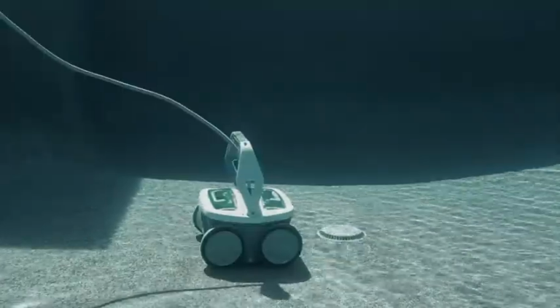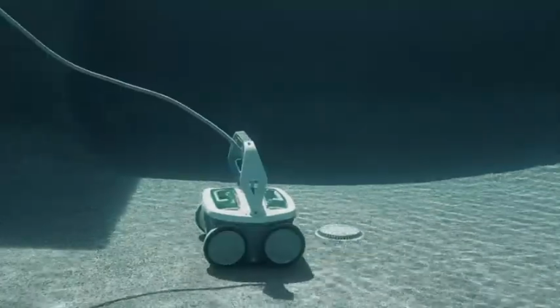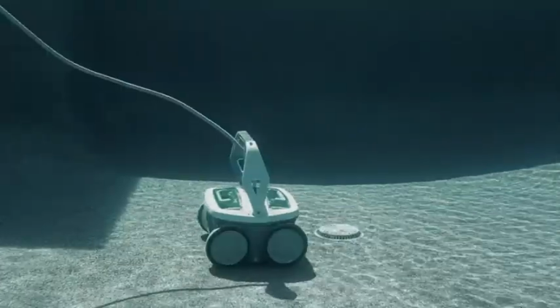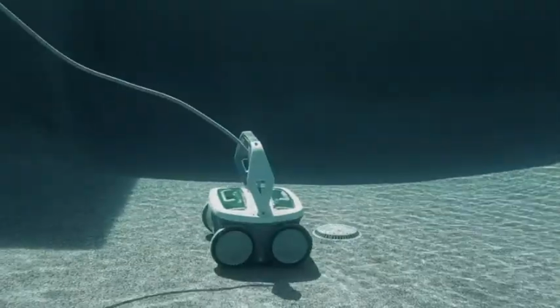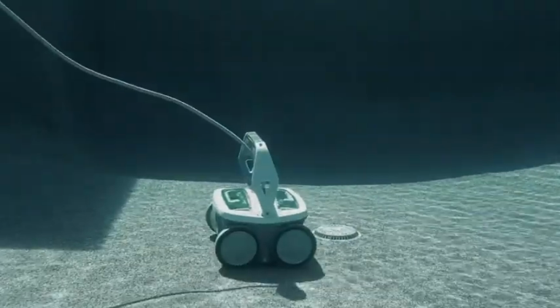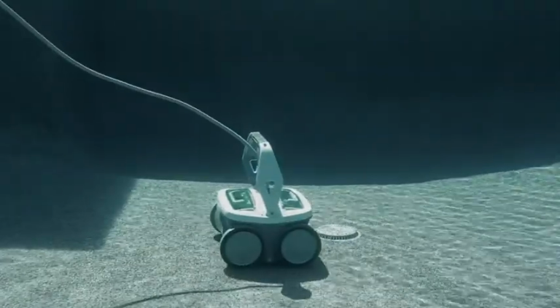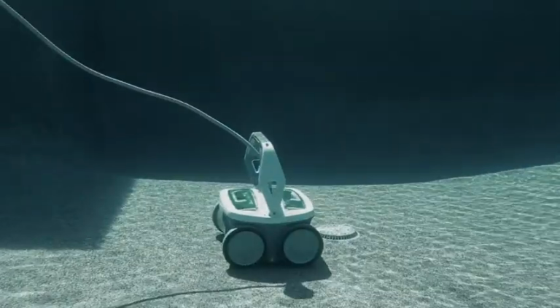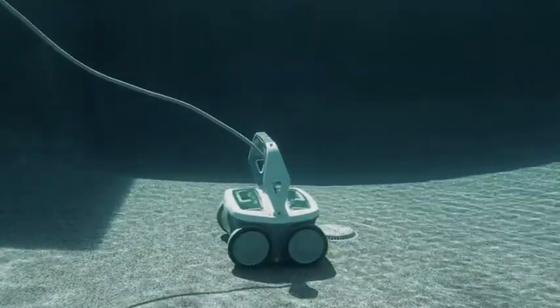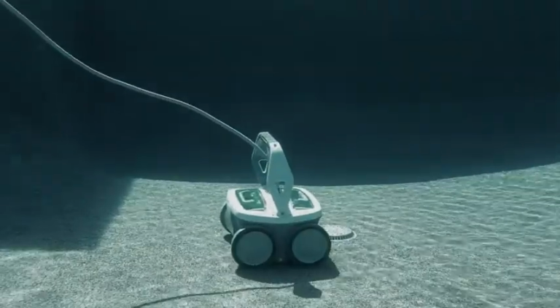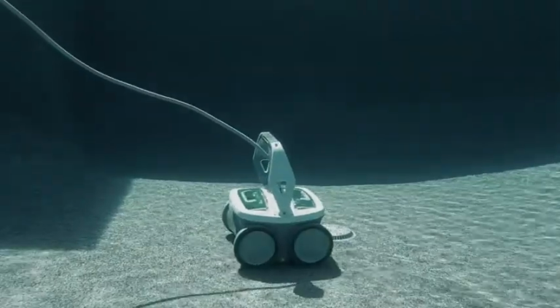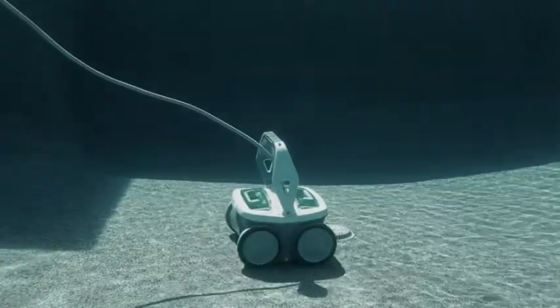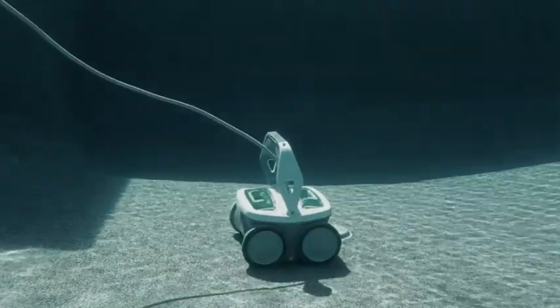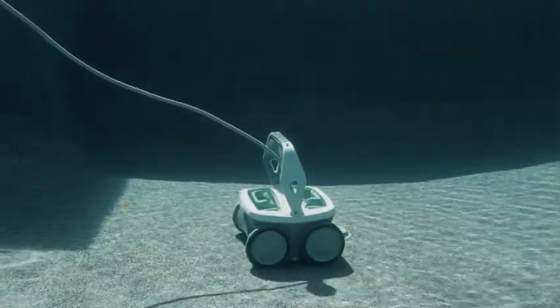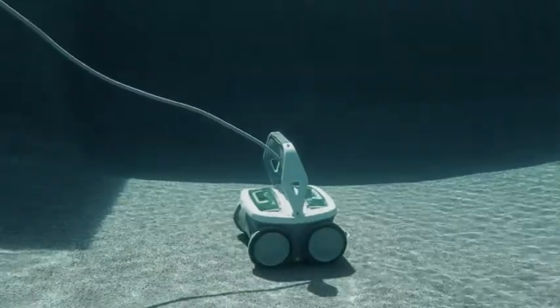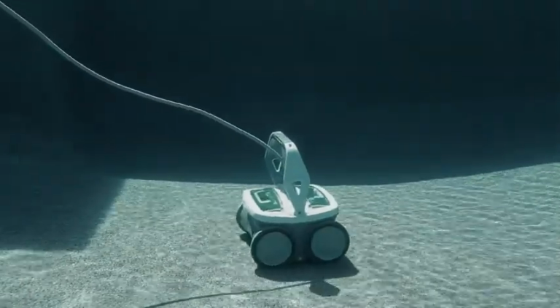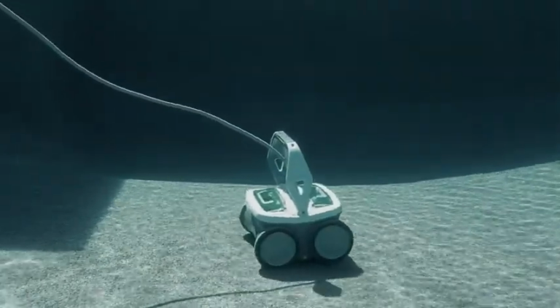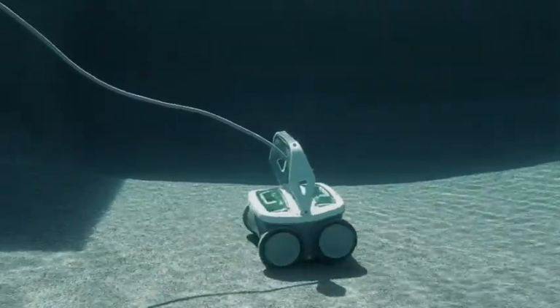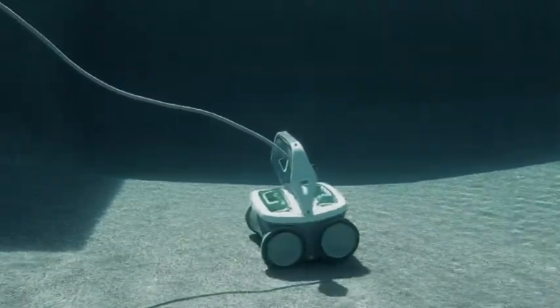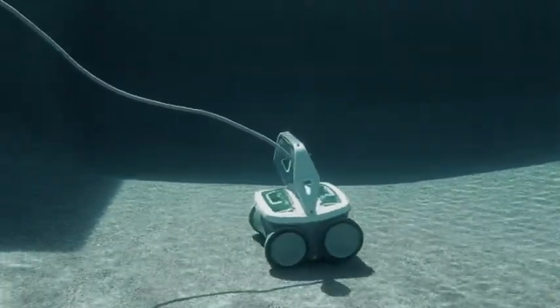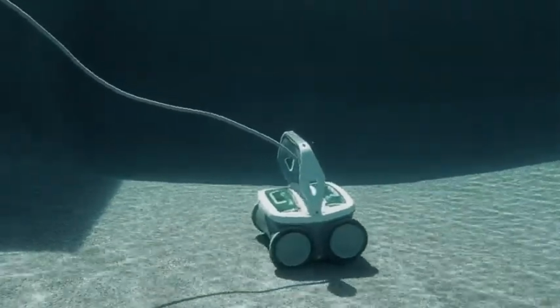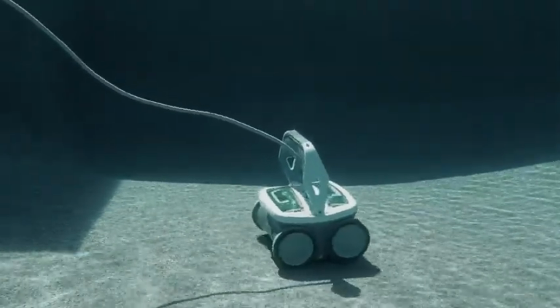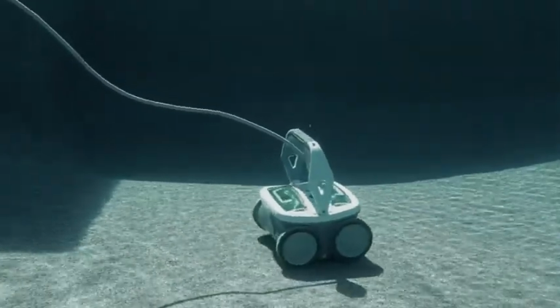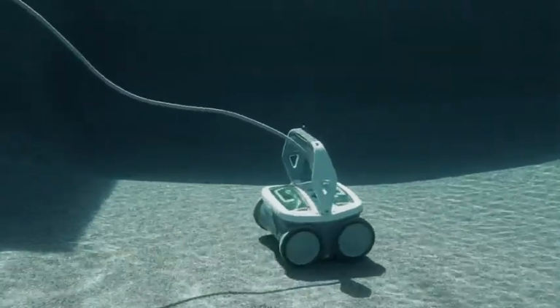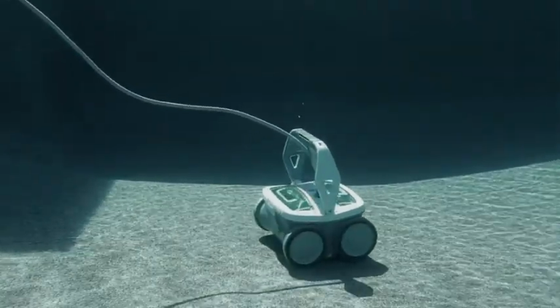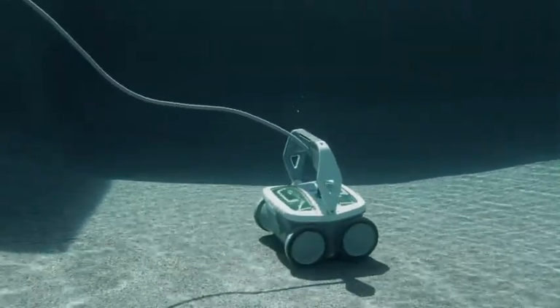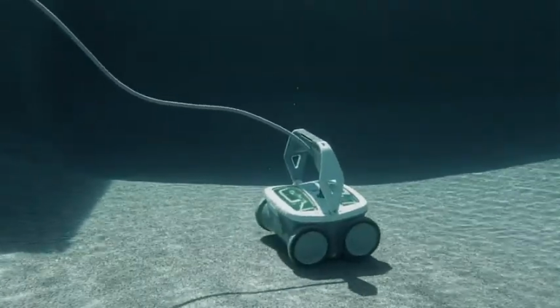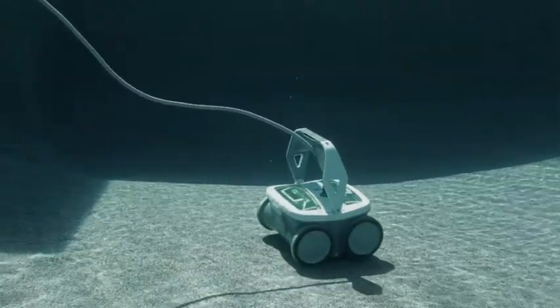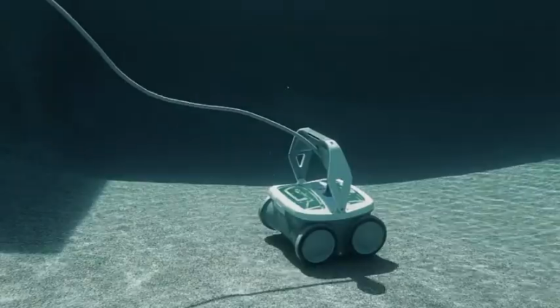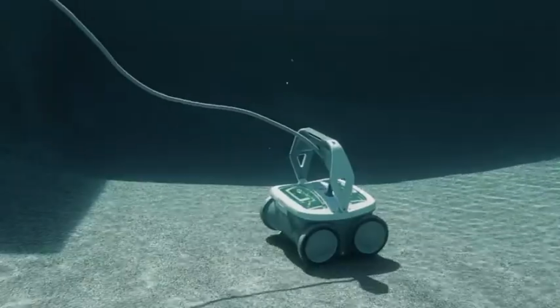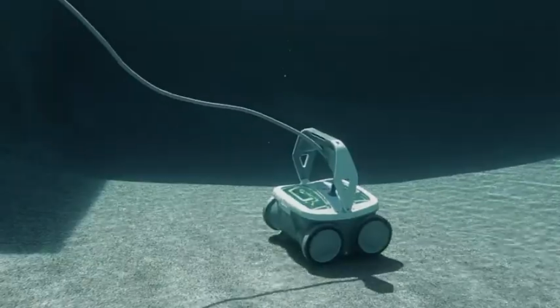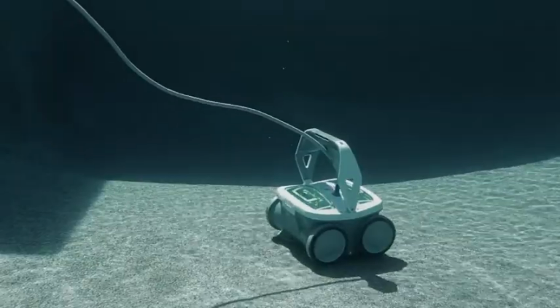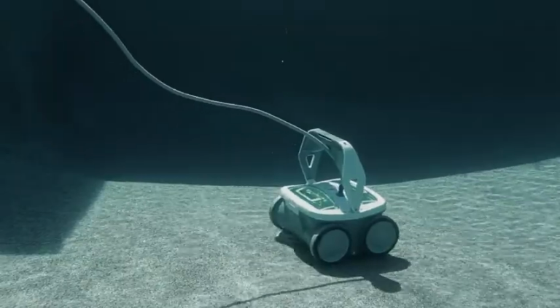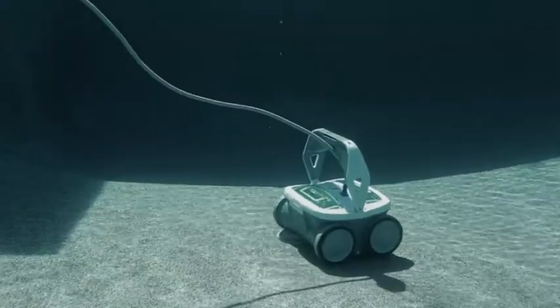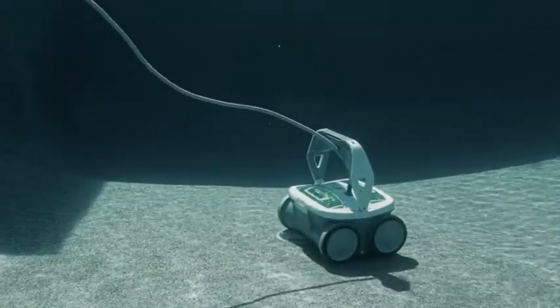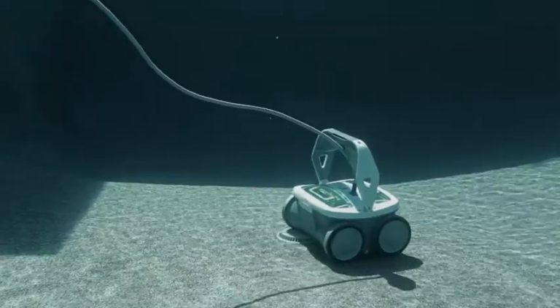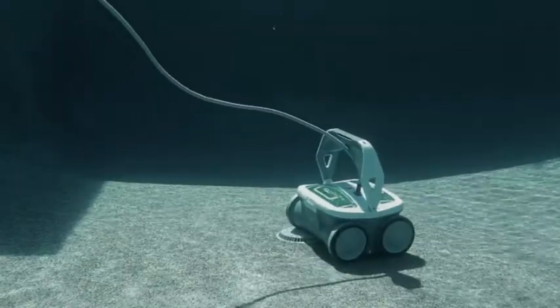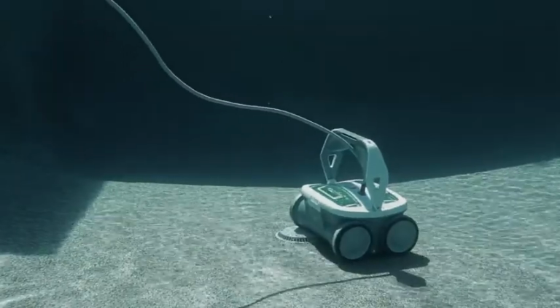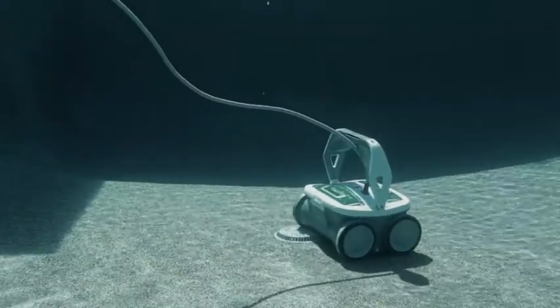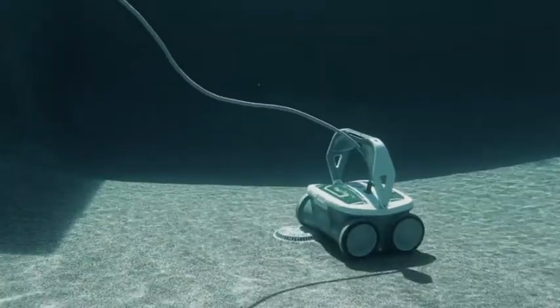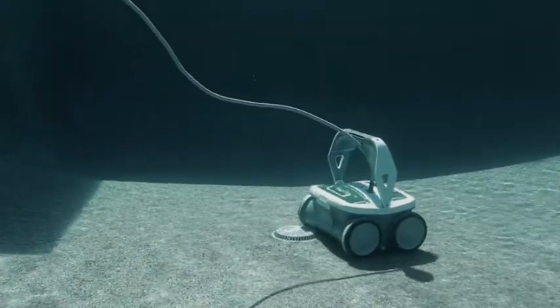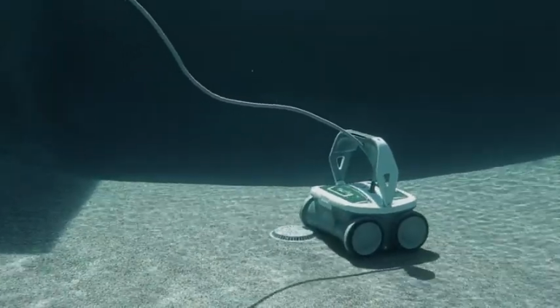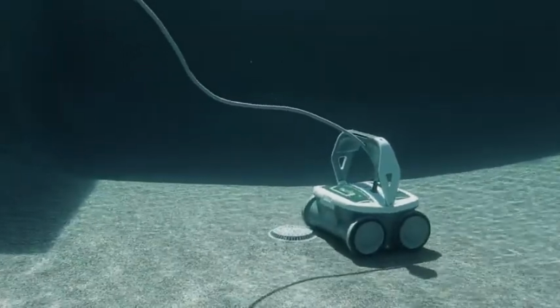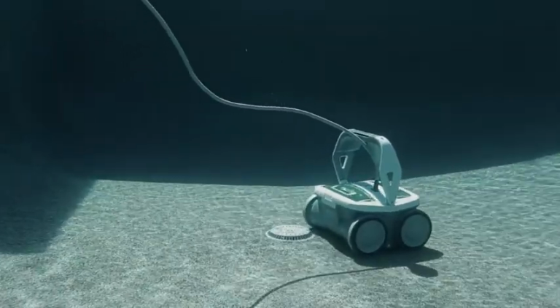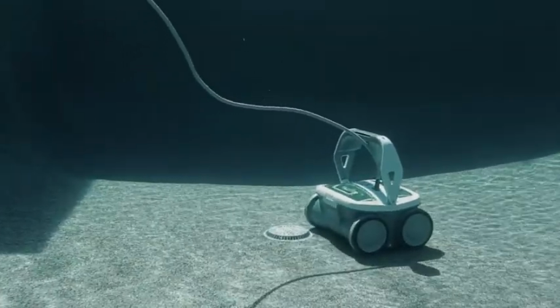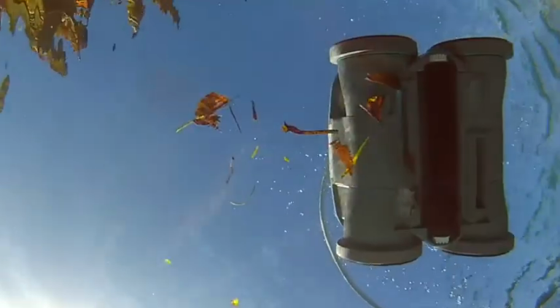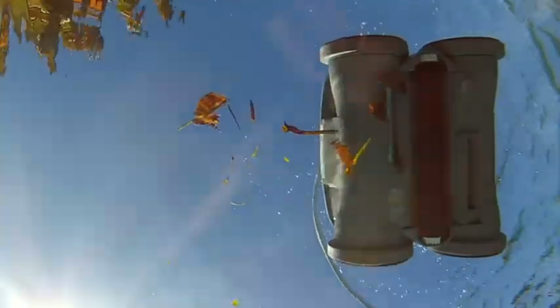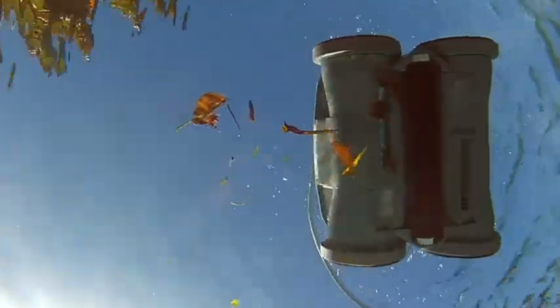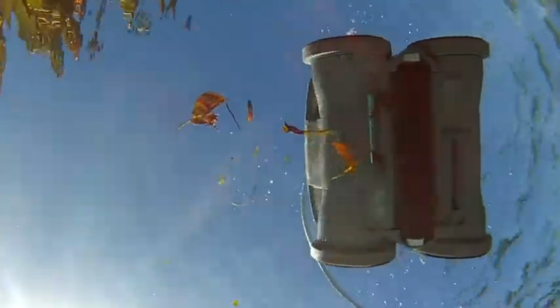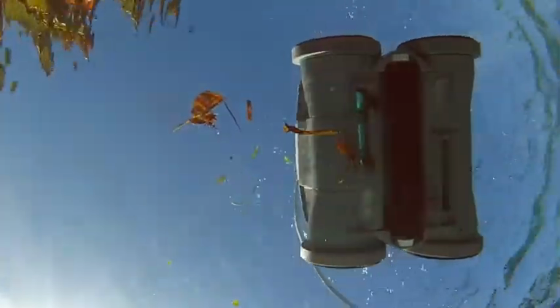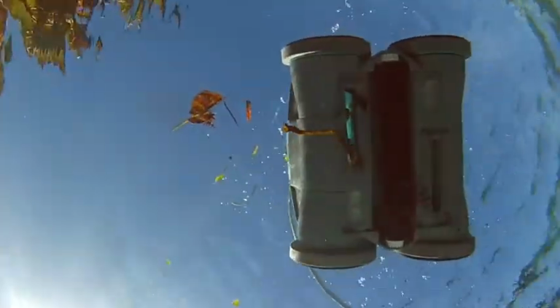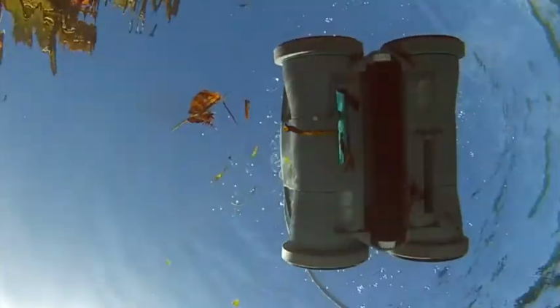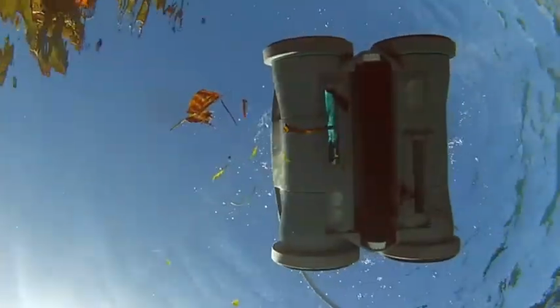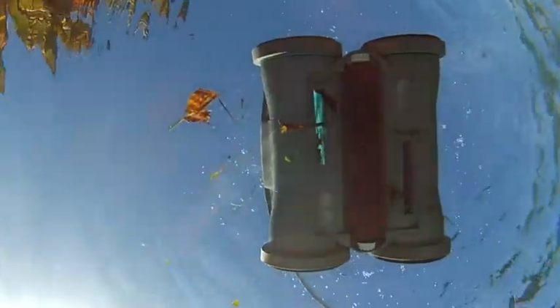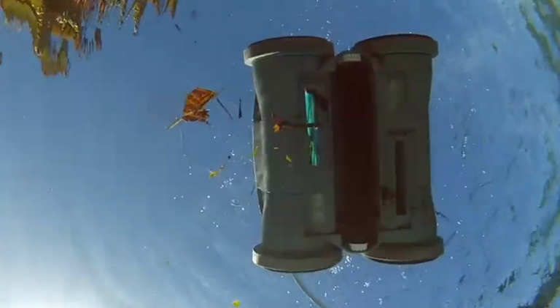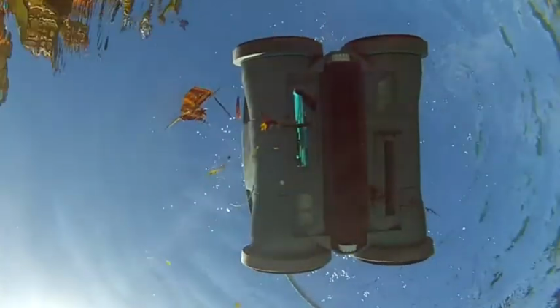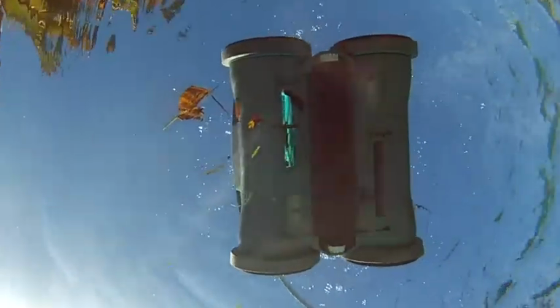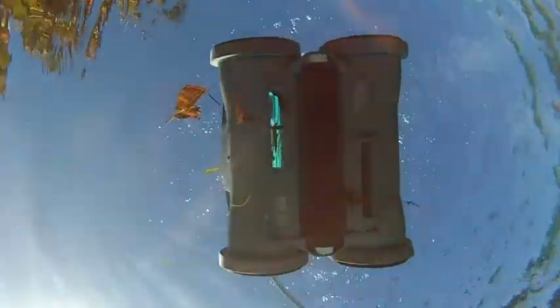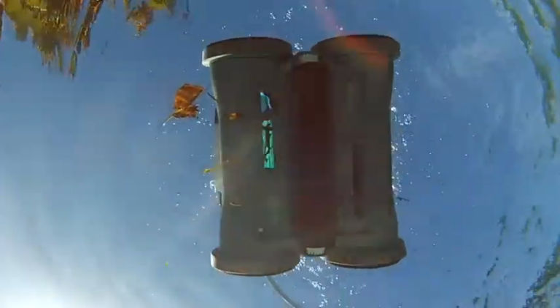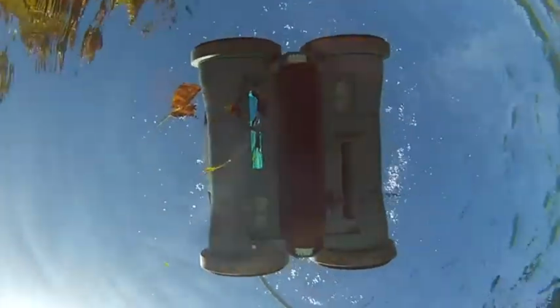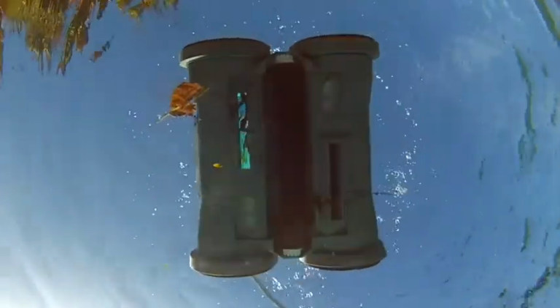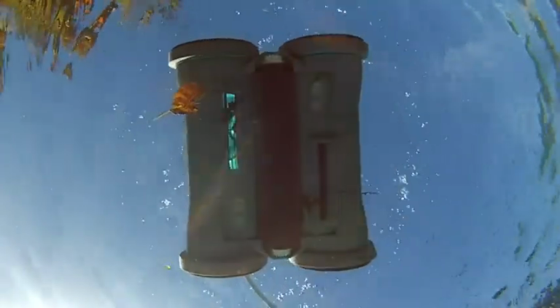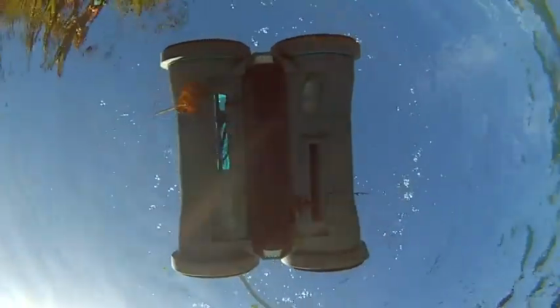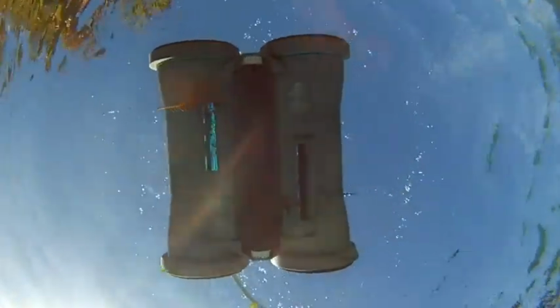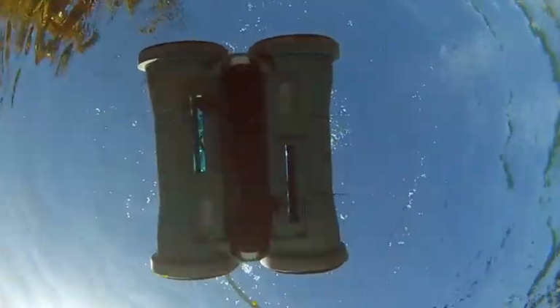Designed for any in-ground pool, Mira makes multiple passes, navigating obstacles as it picks up leaves, hair, dirt, and sand.